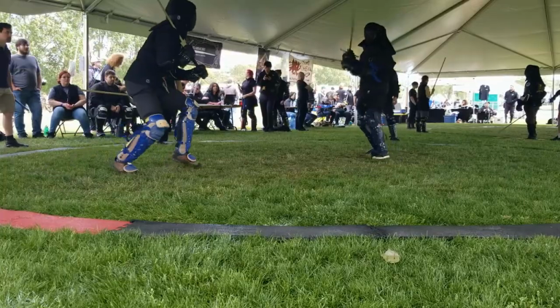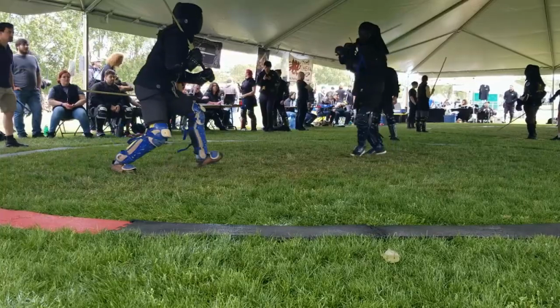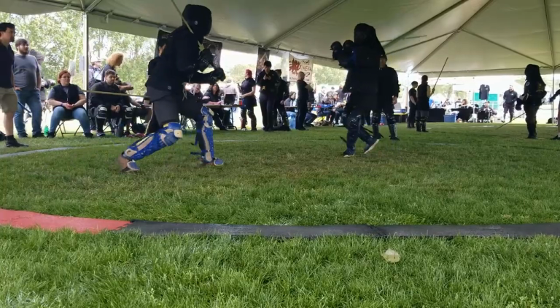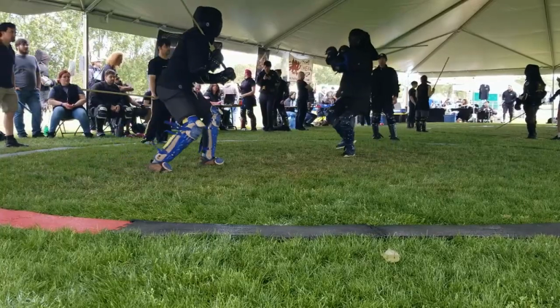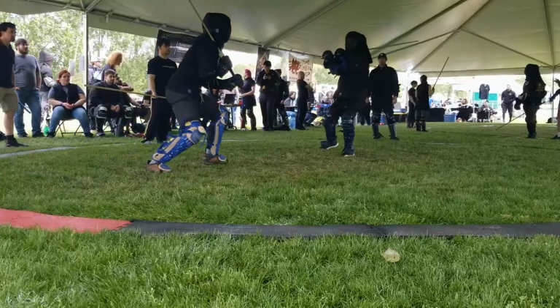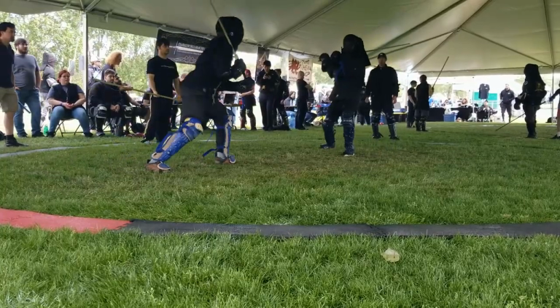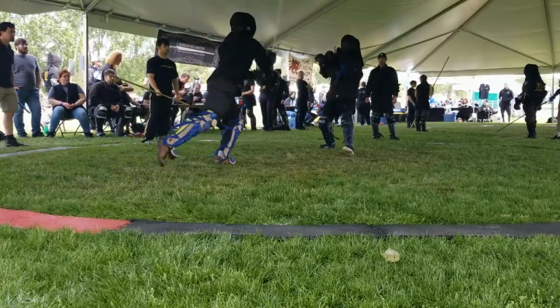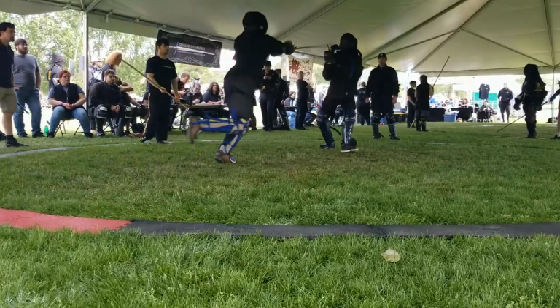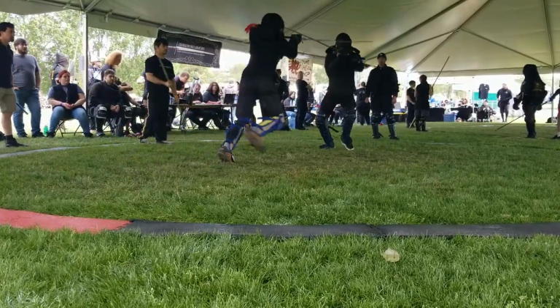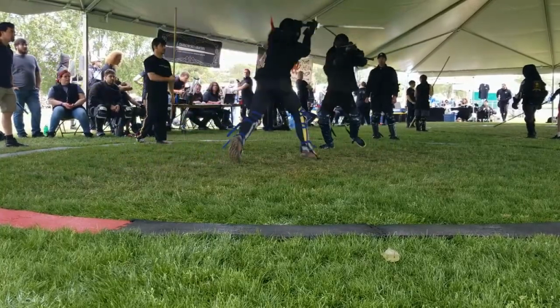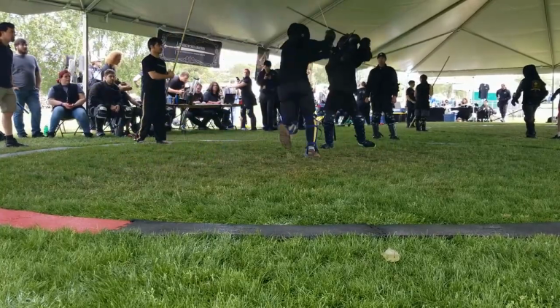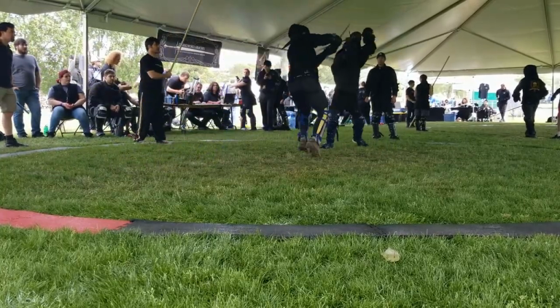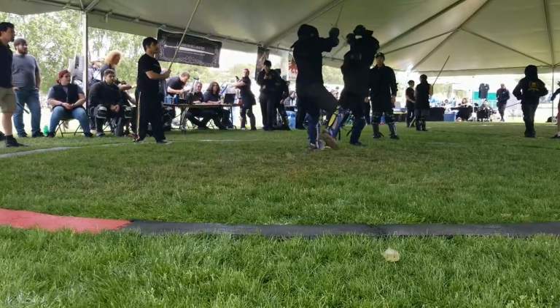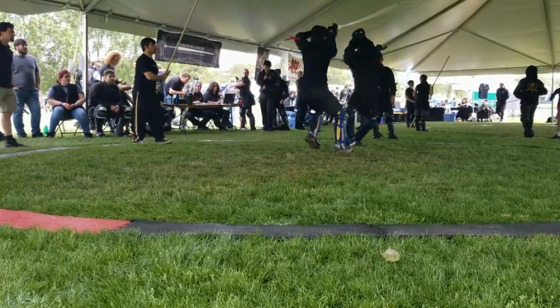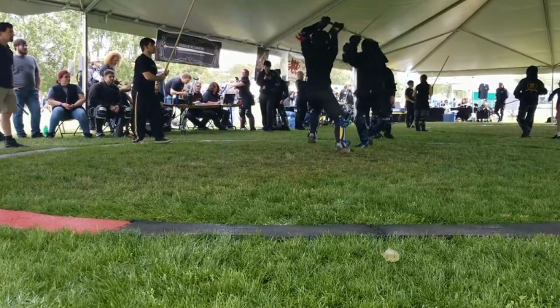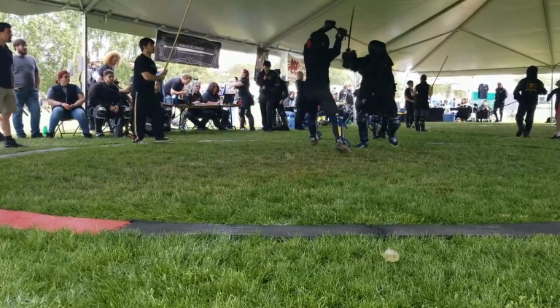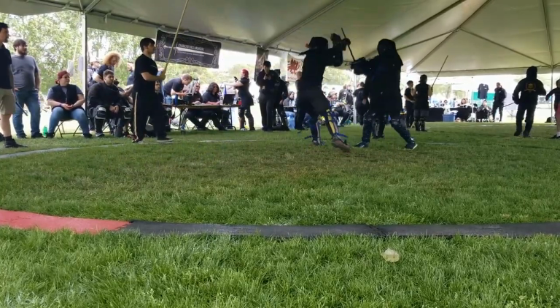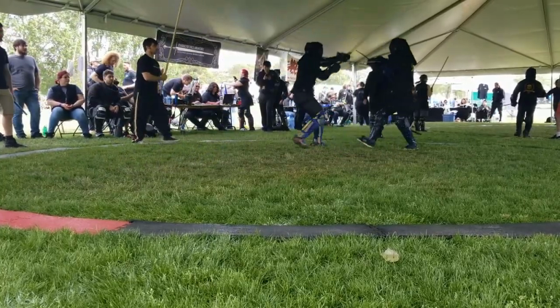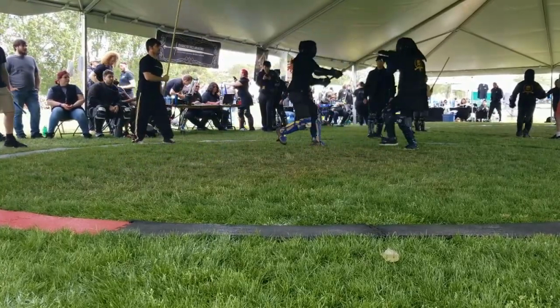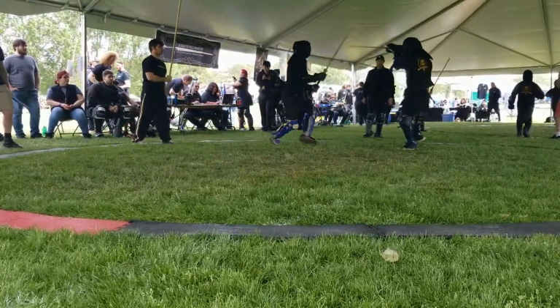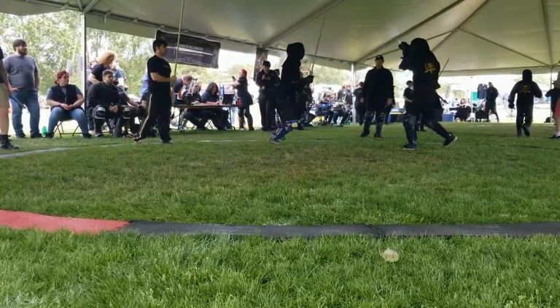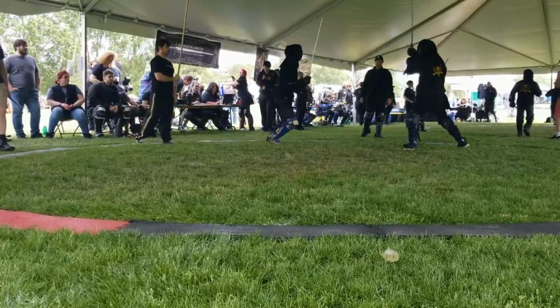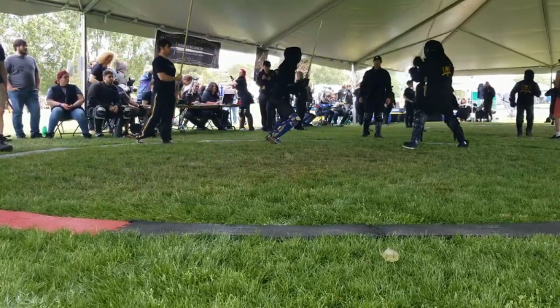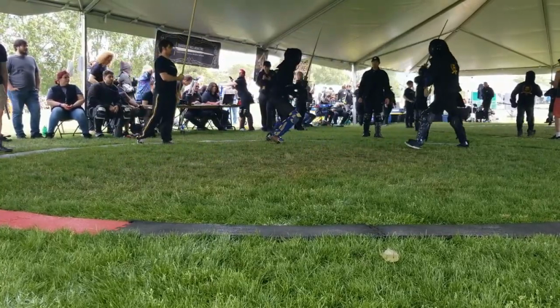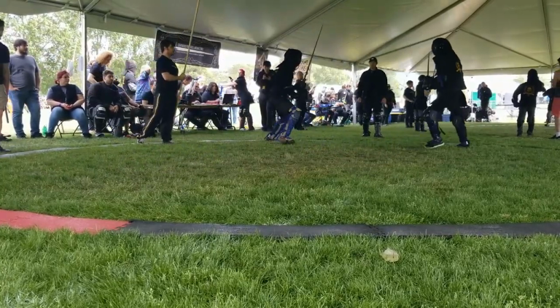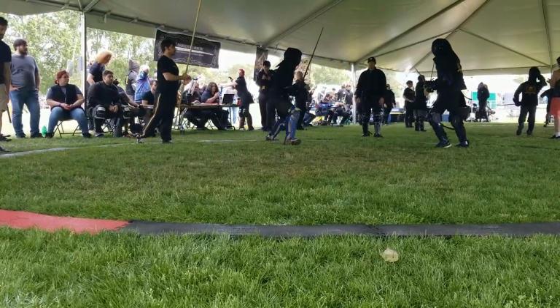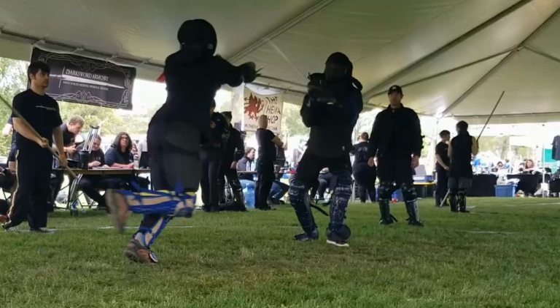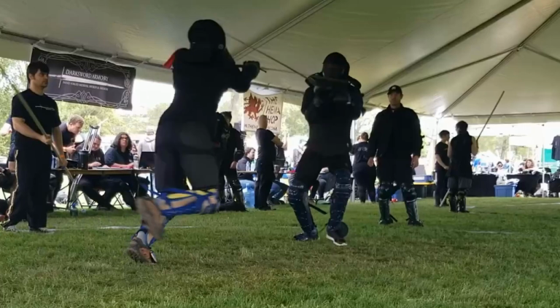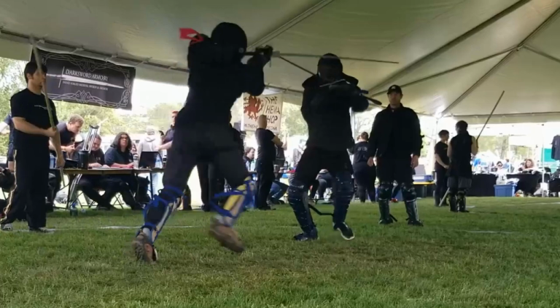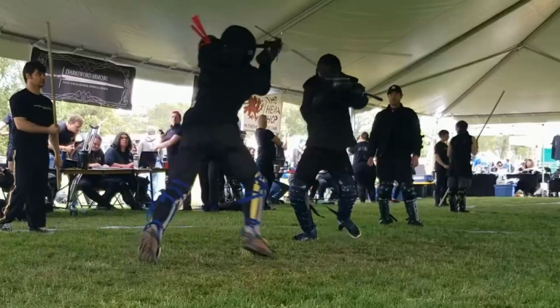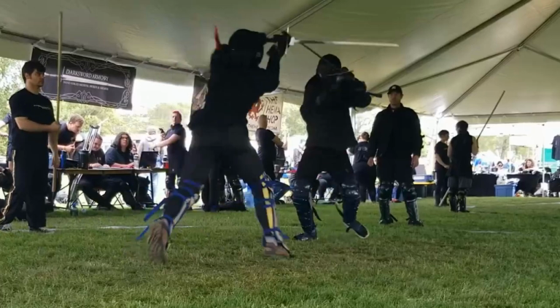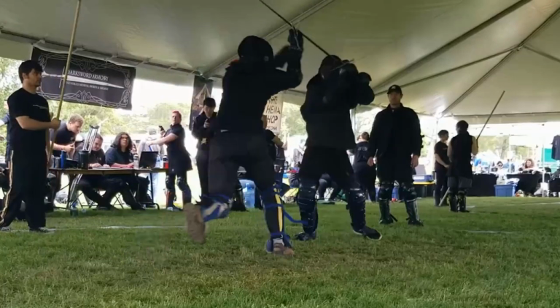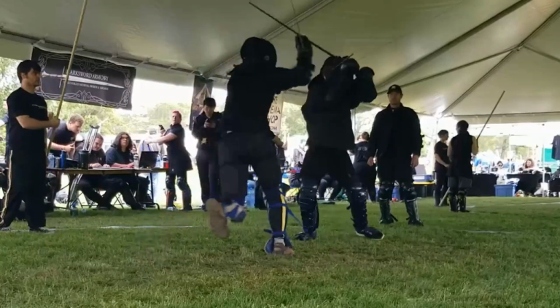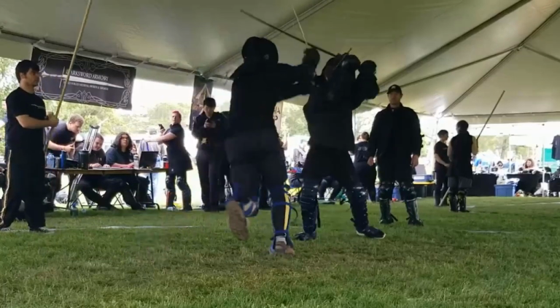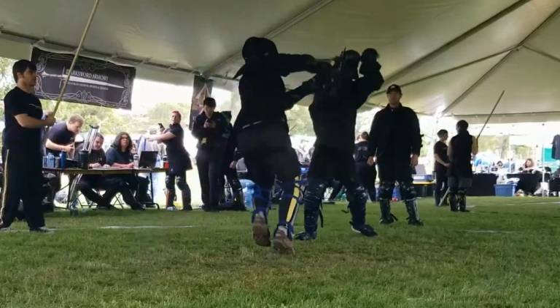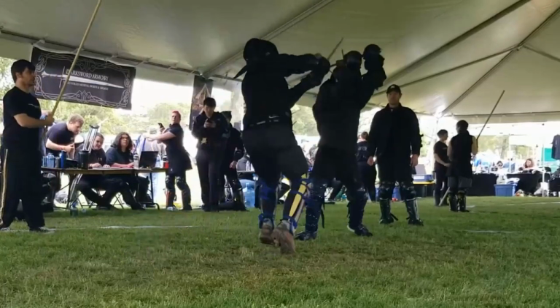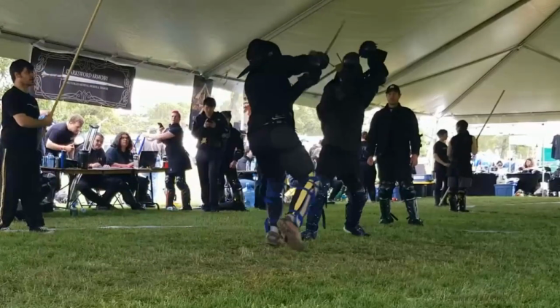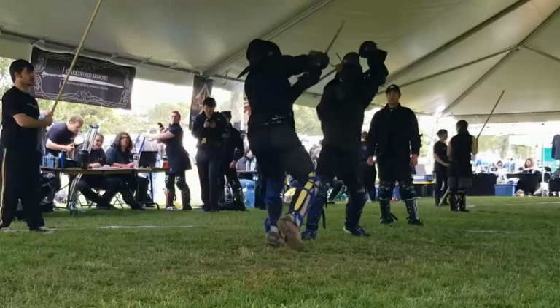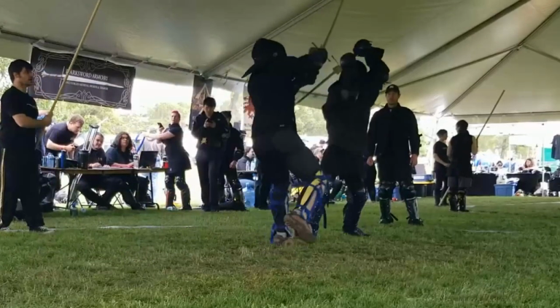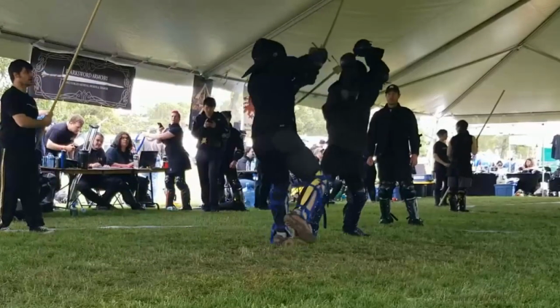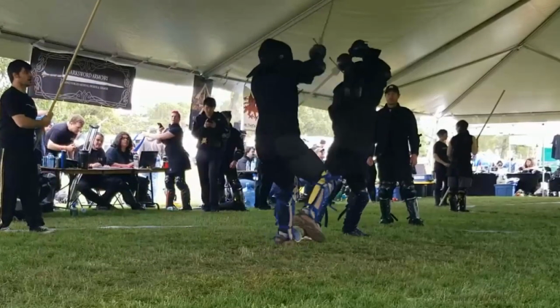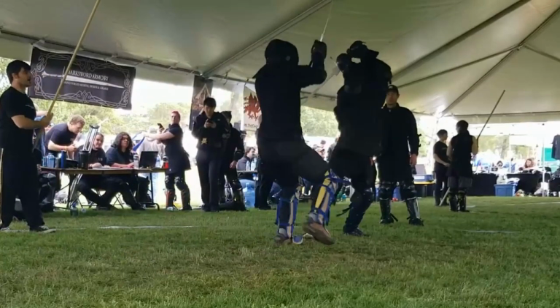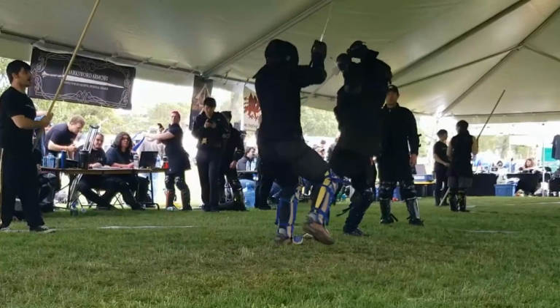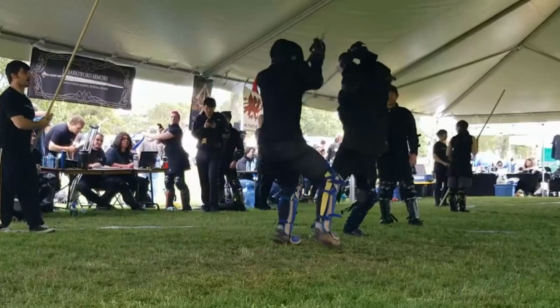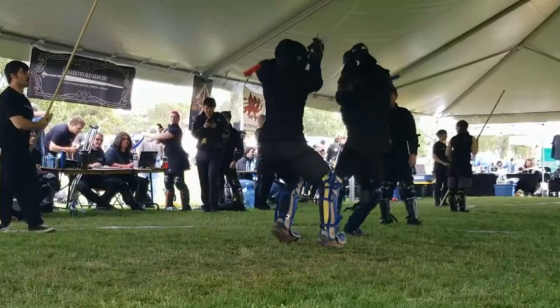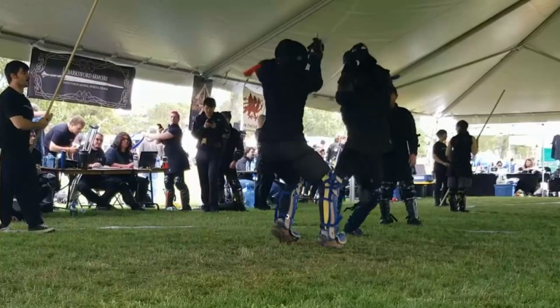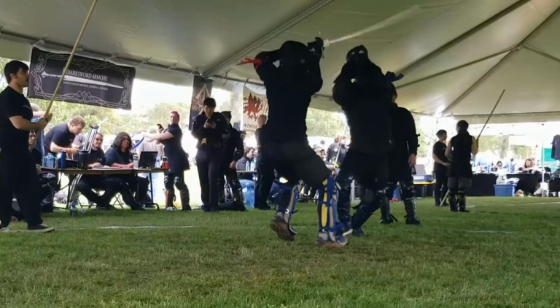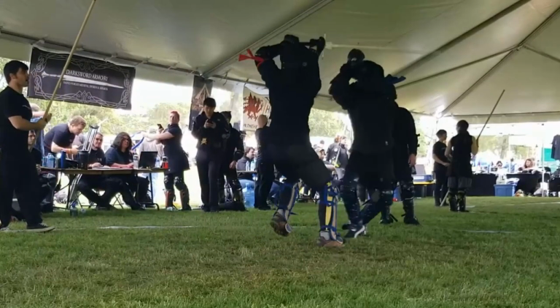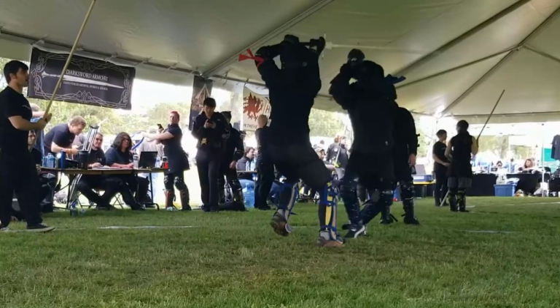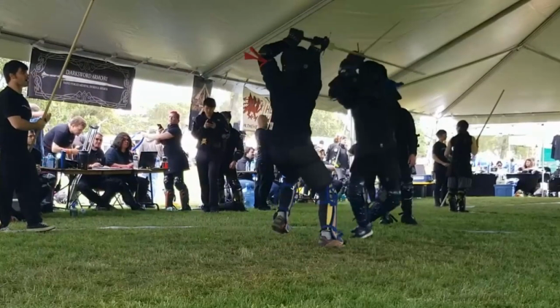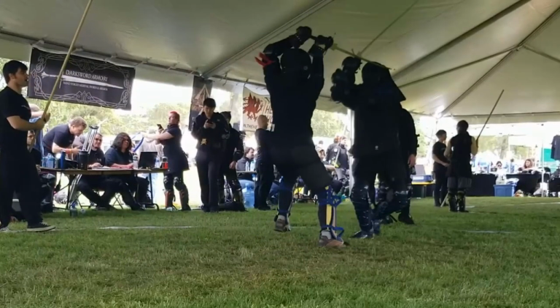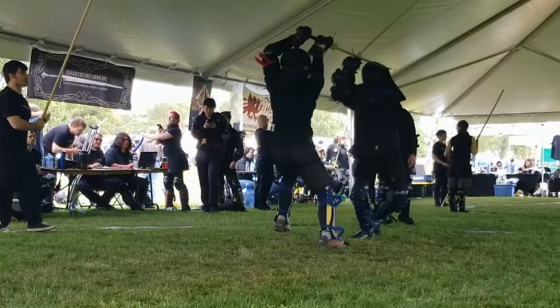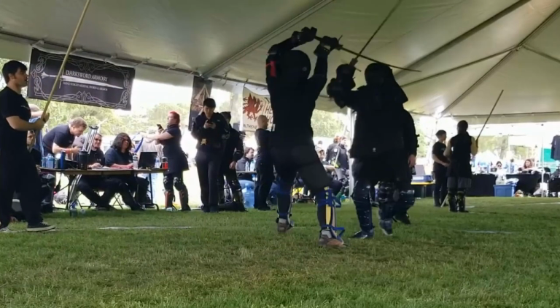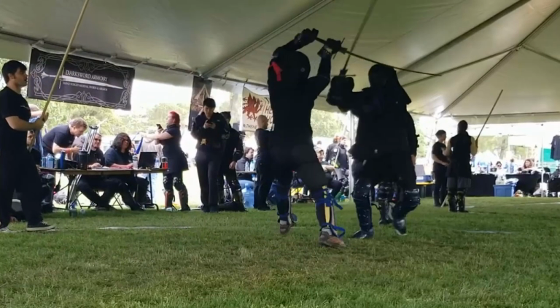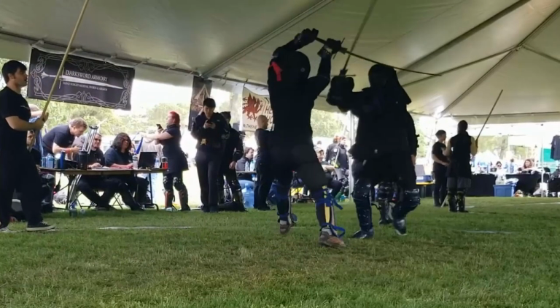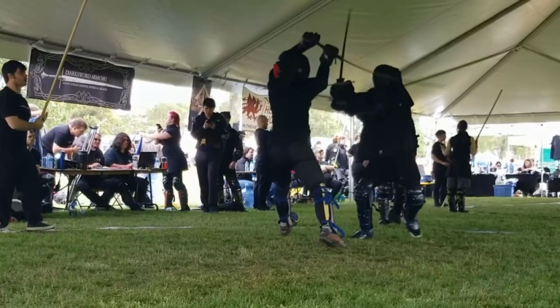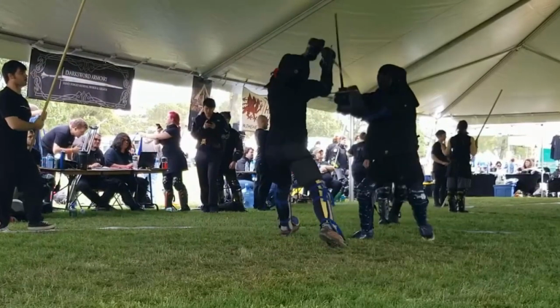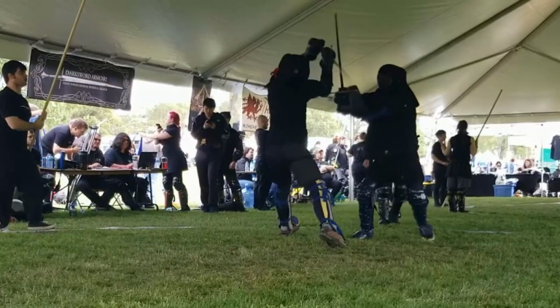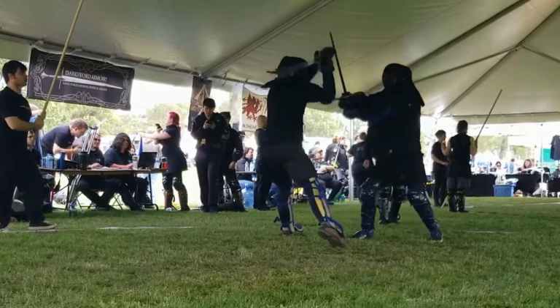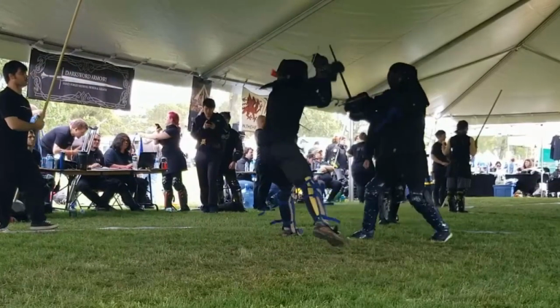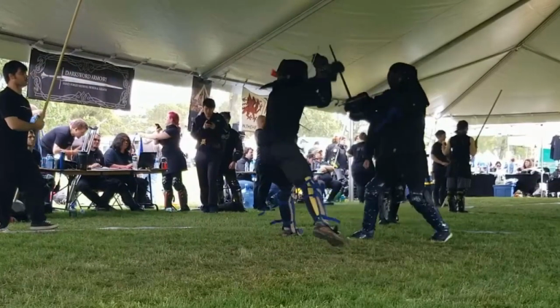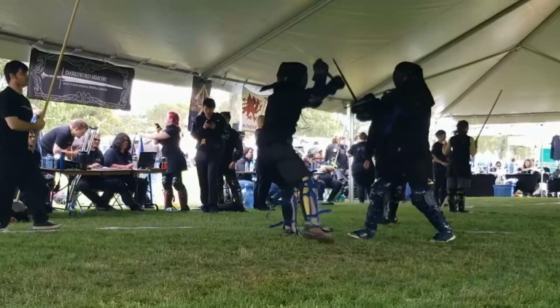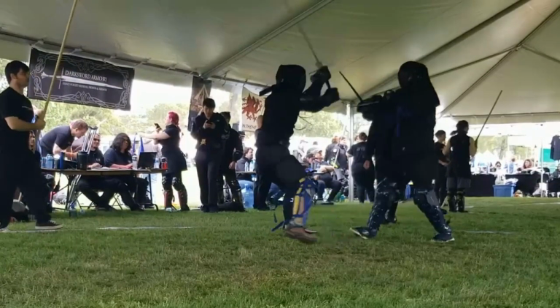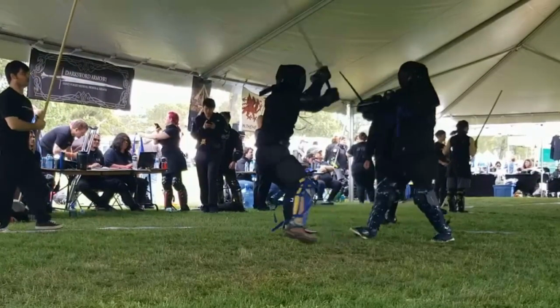Here's an example where after my Nachschlag I crowd him with pressure, and as his sword is pushed off to the side, I cut as I retreat.